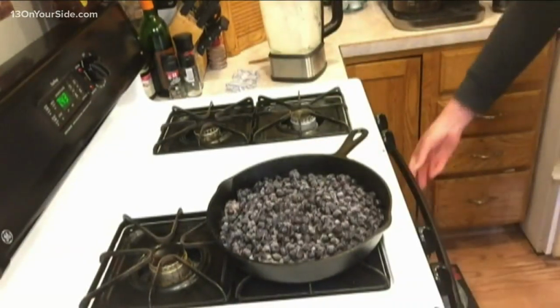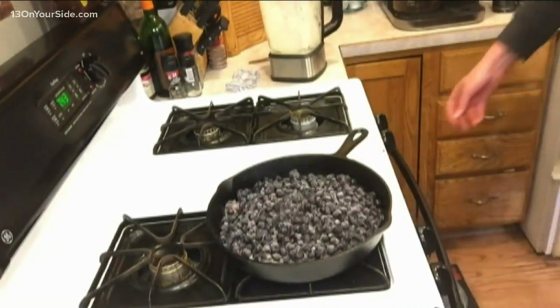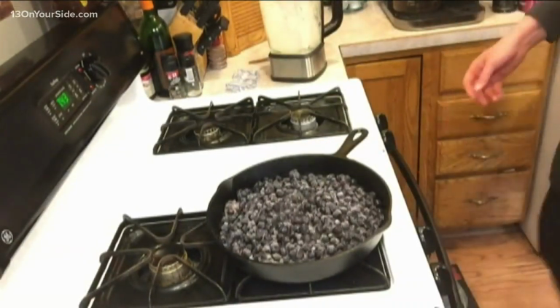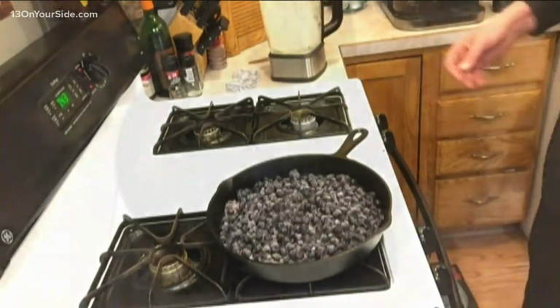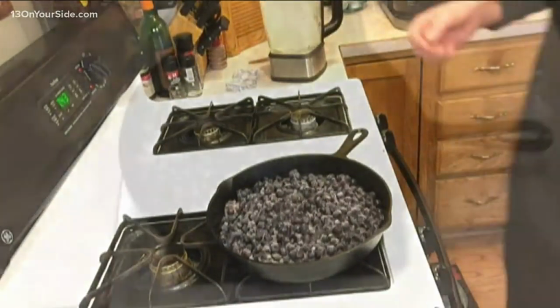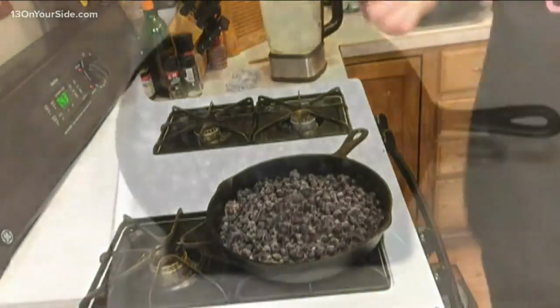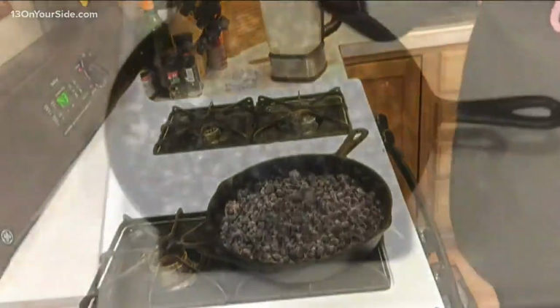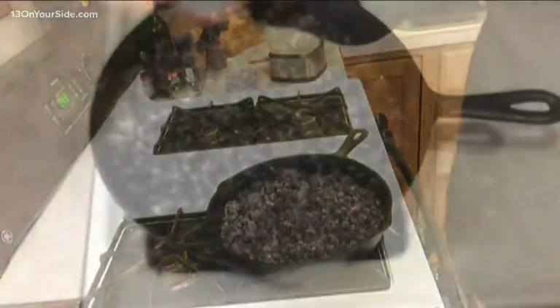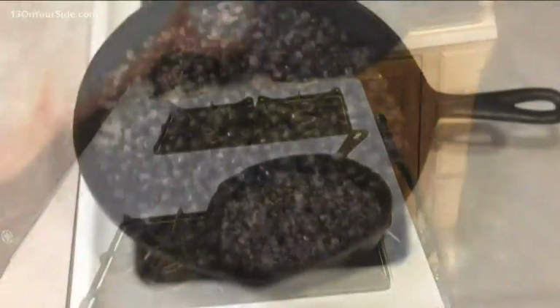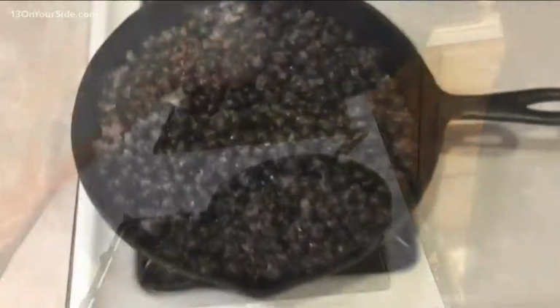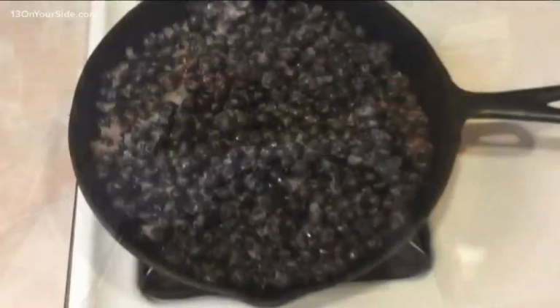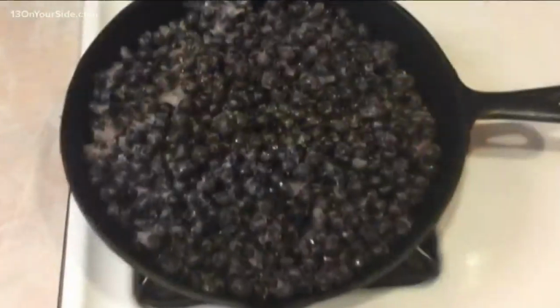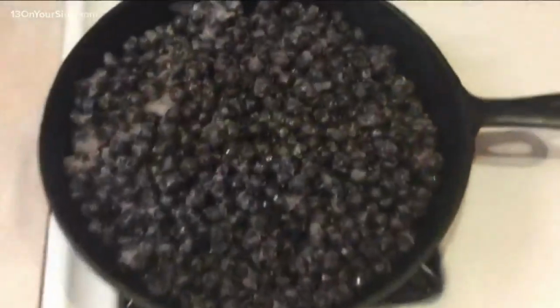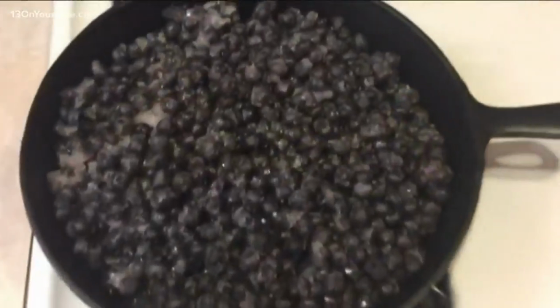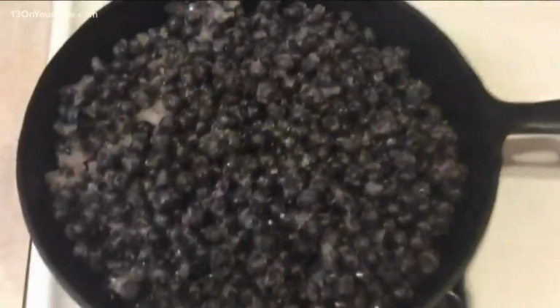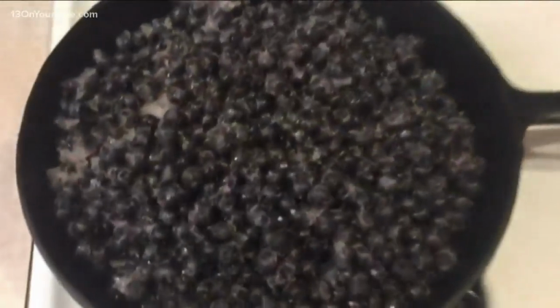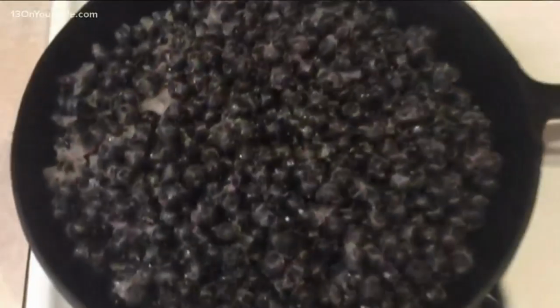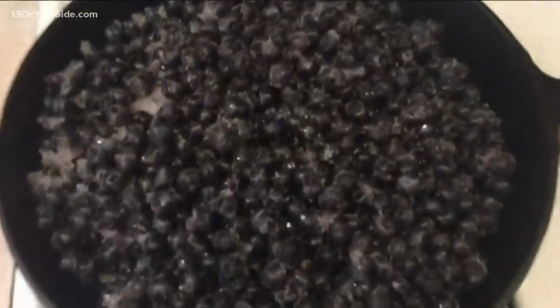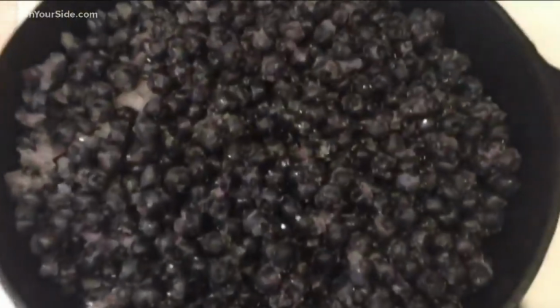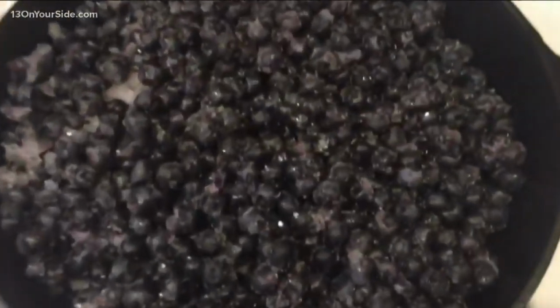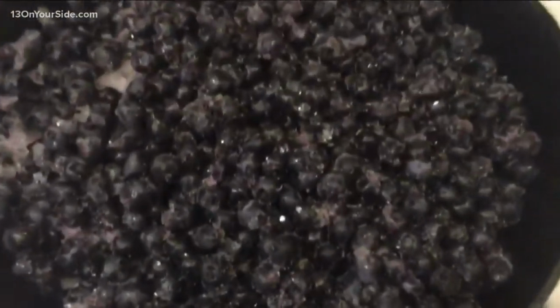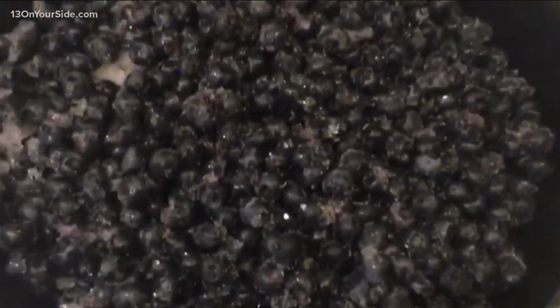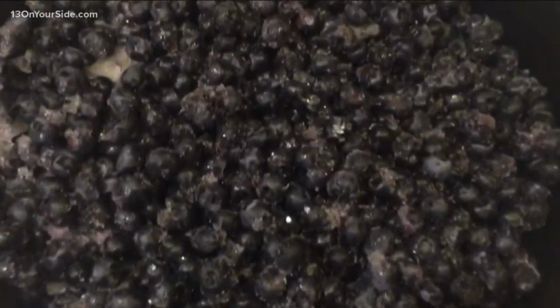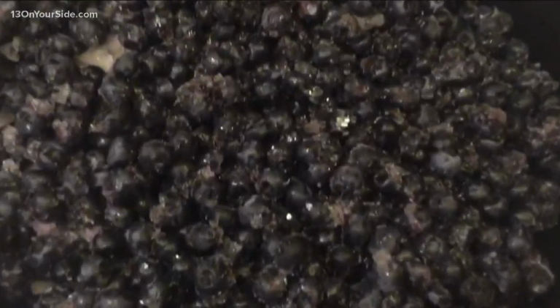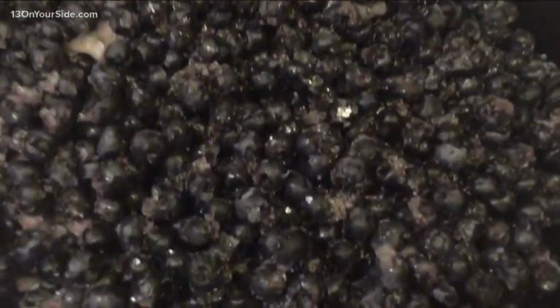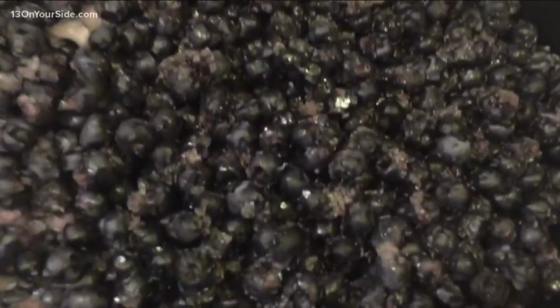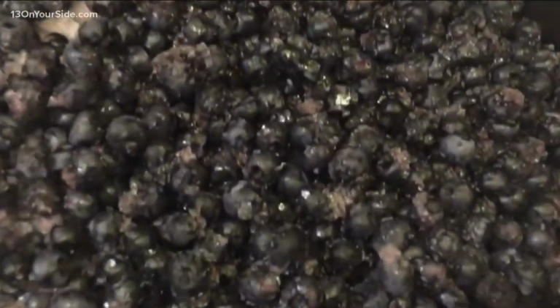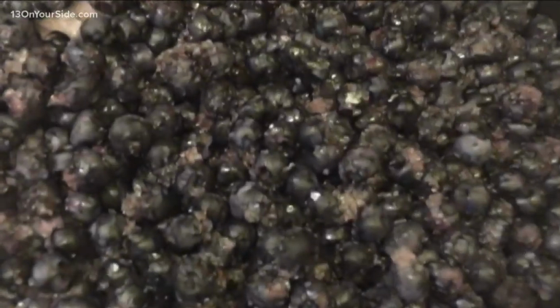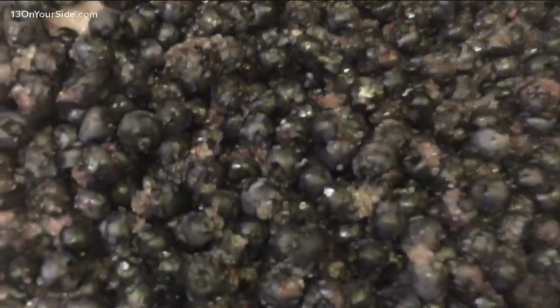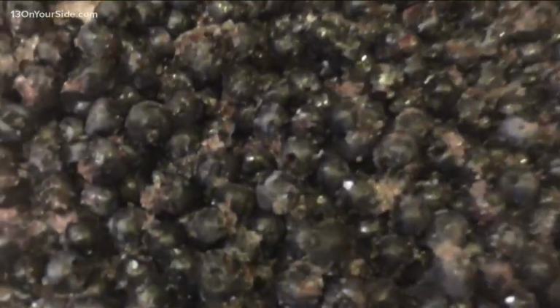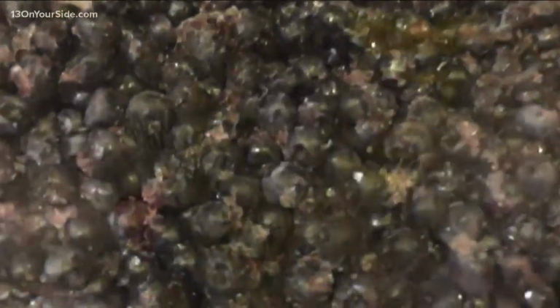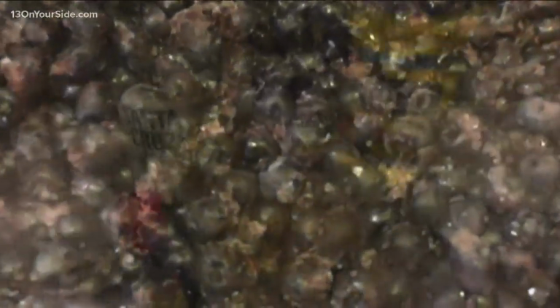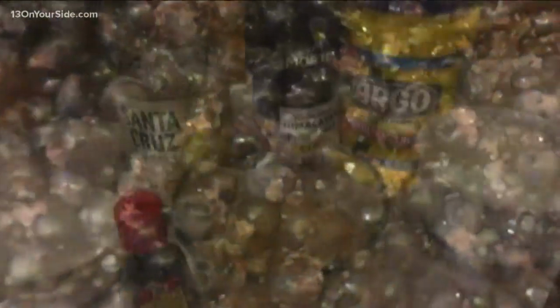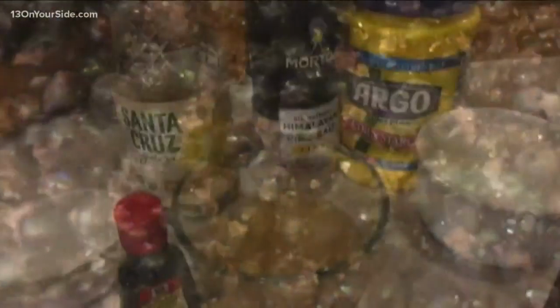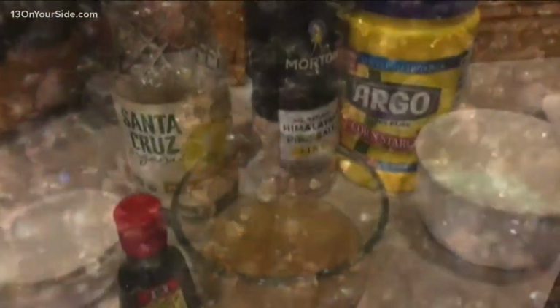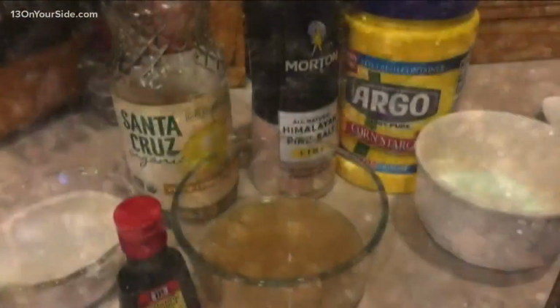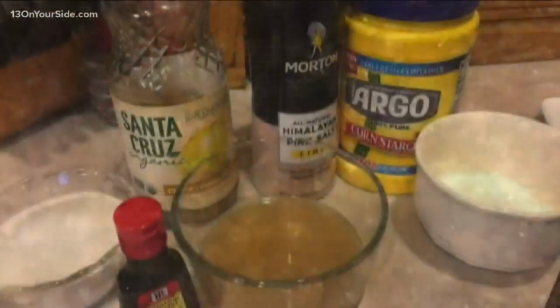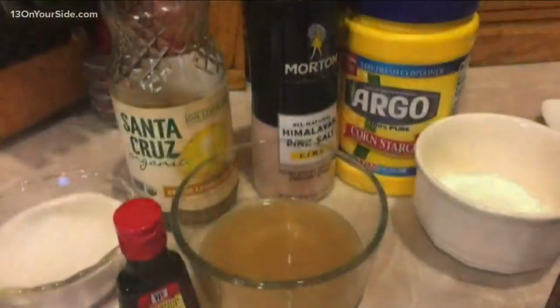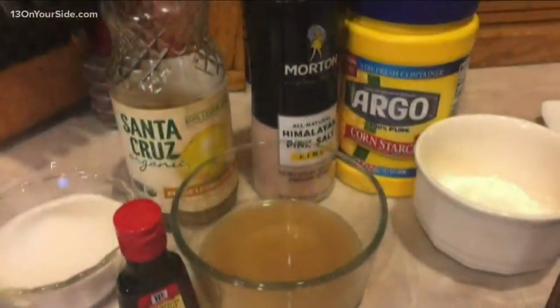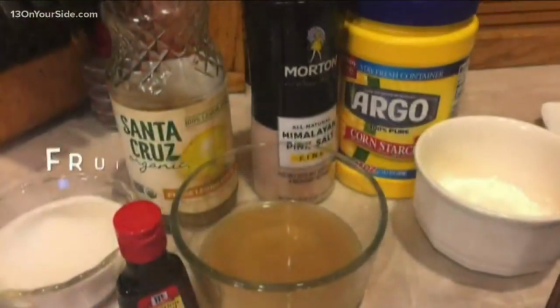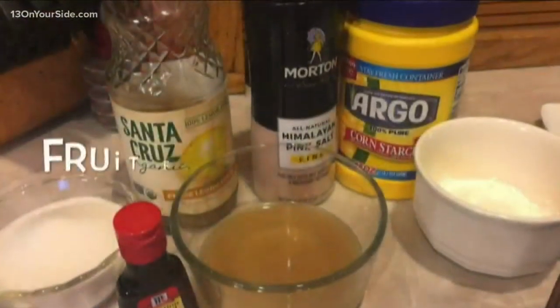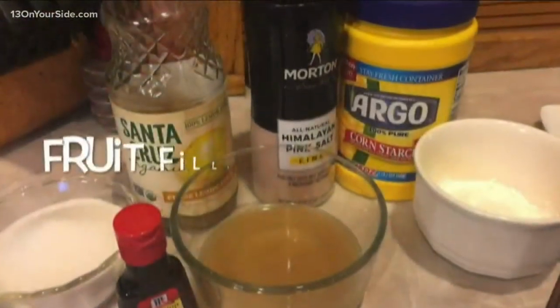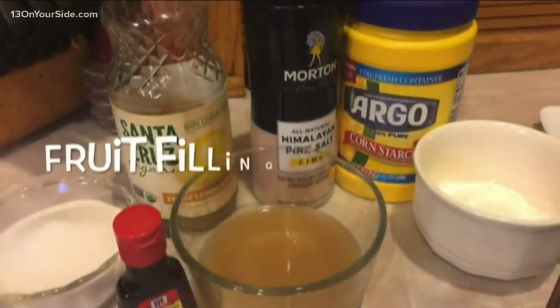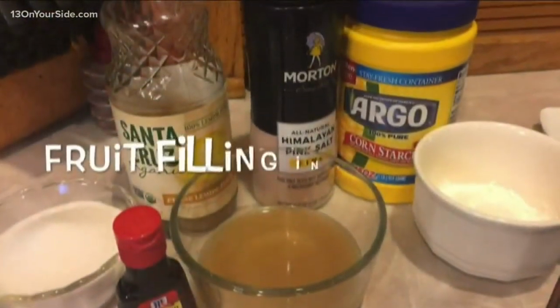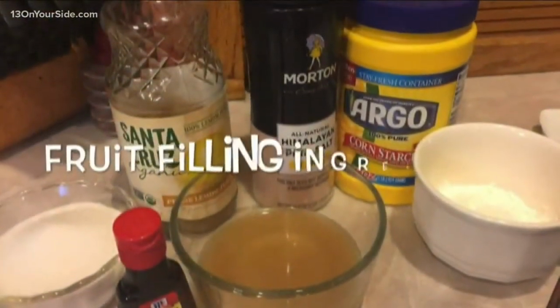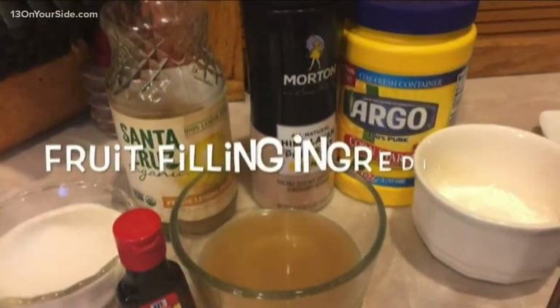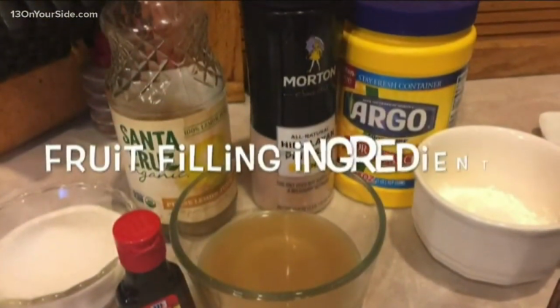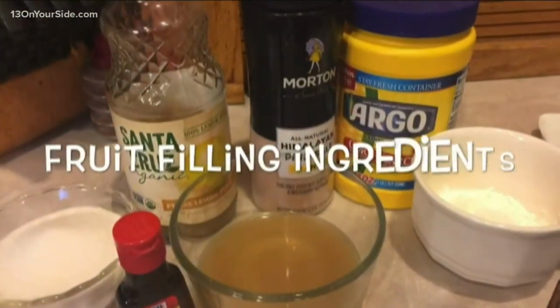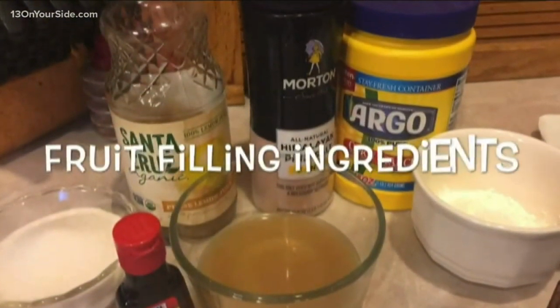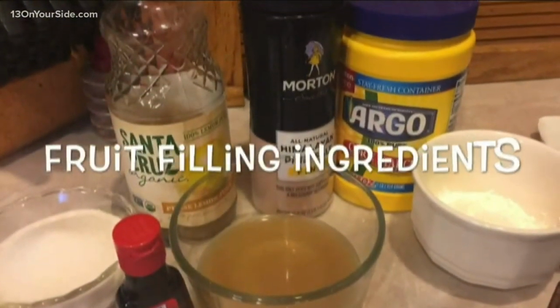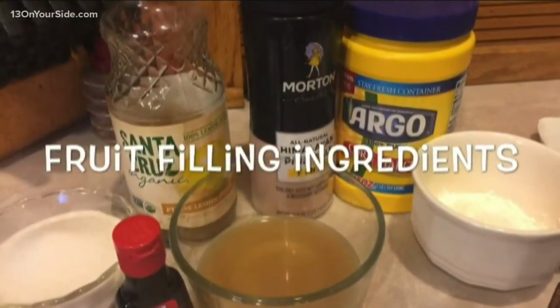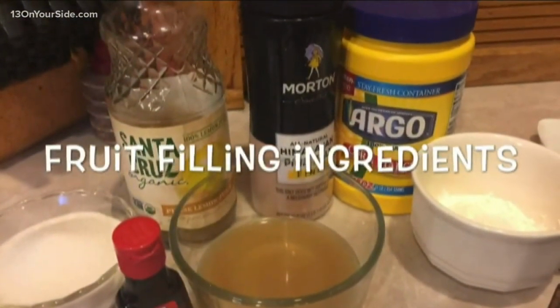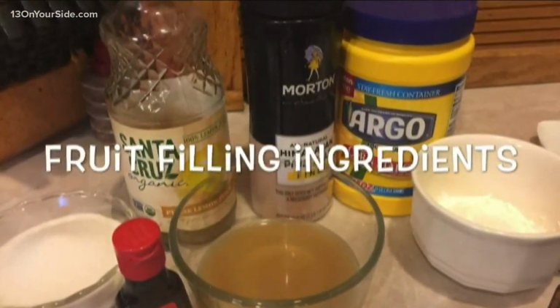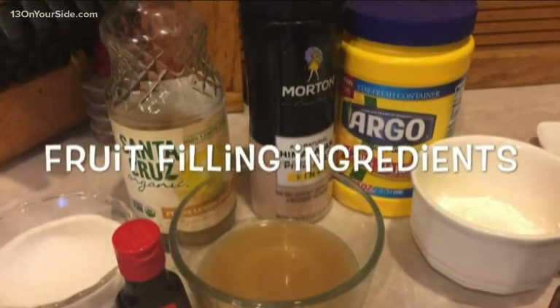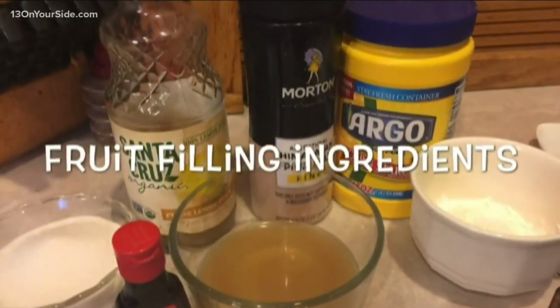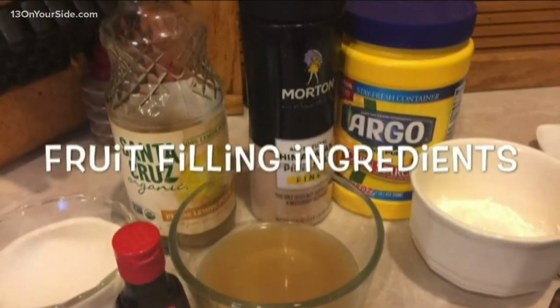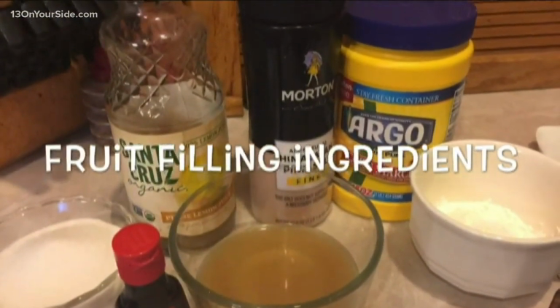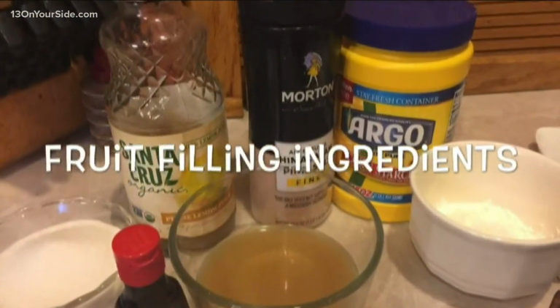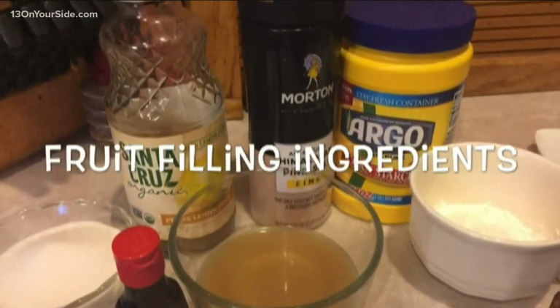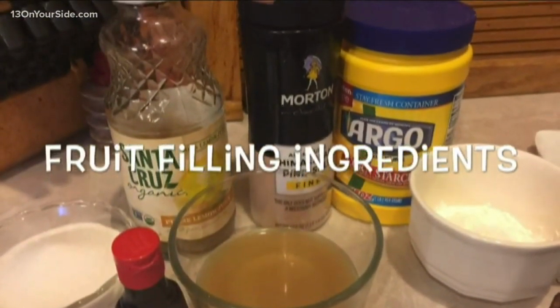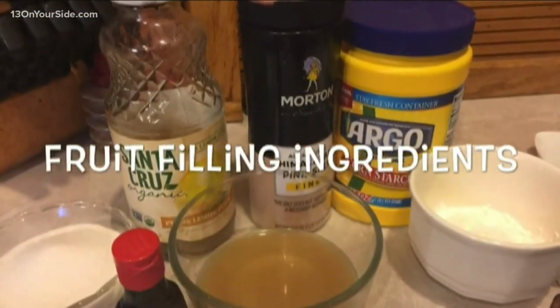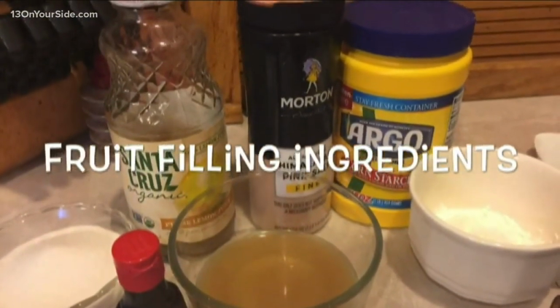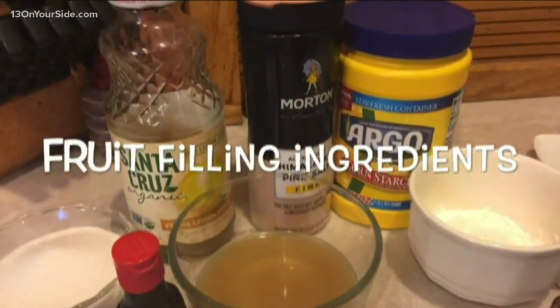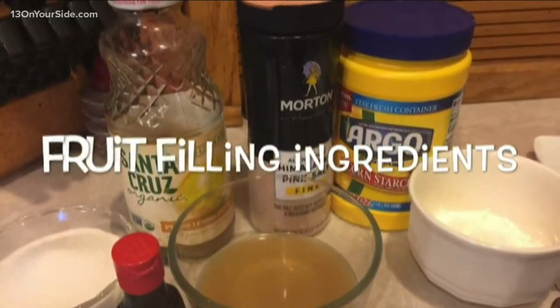So 400 degrees, 20 minutes. And then I had some blueberries left over from last year in the freezer, and I made a fruit filling.